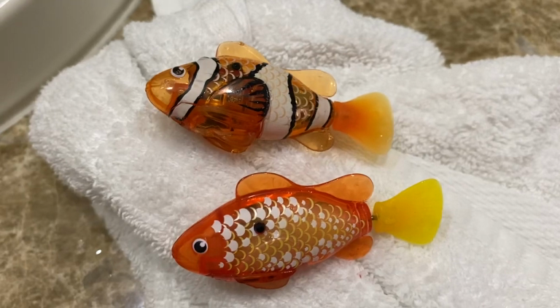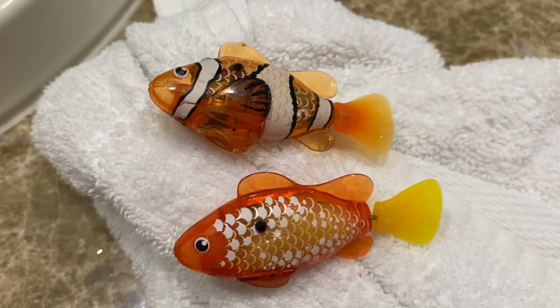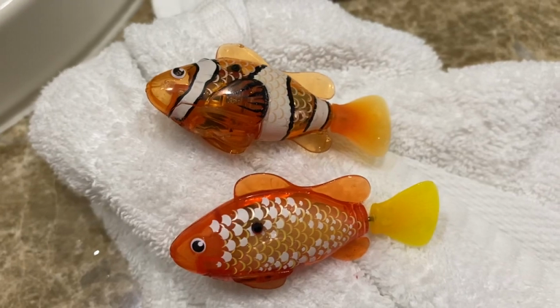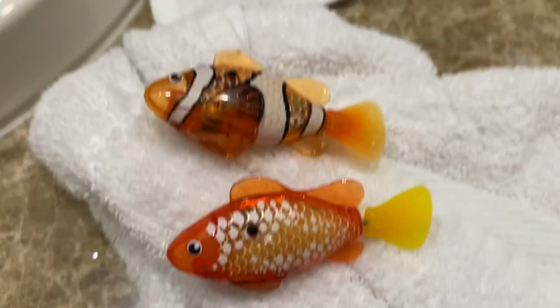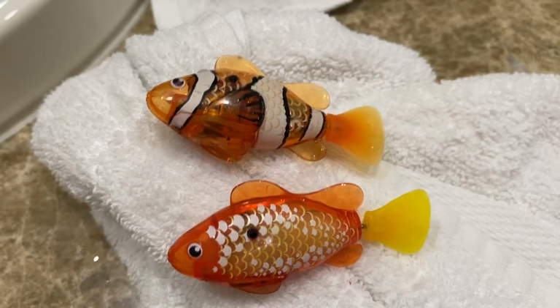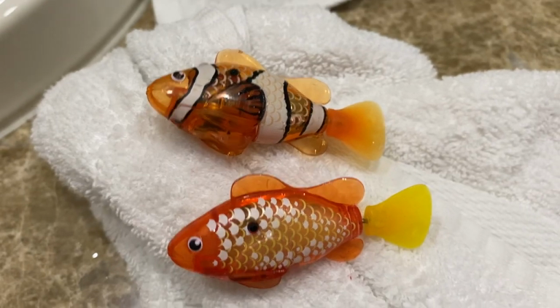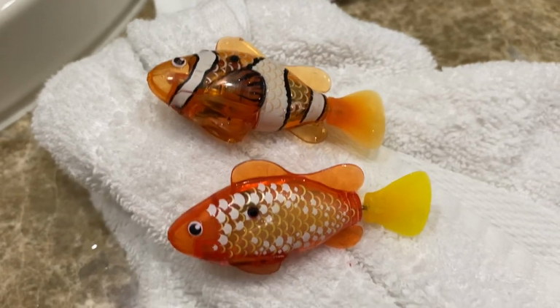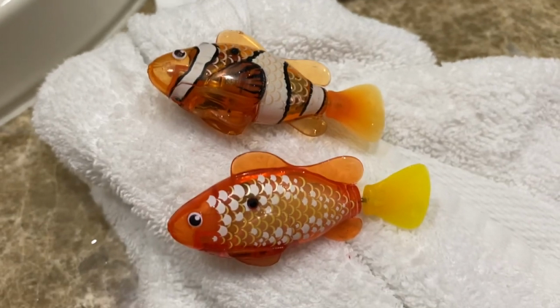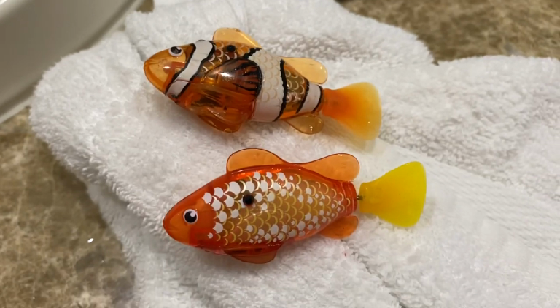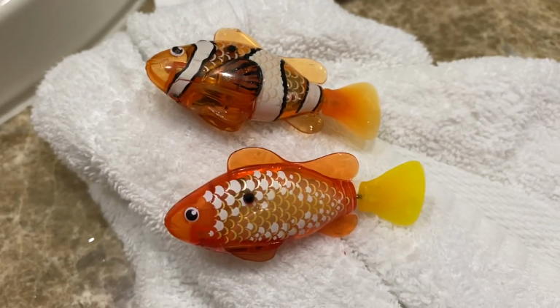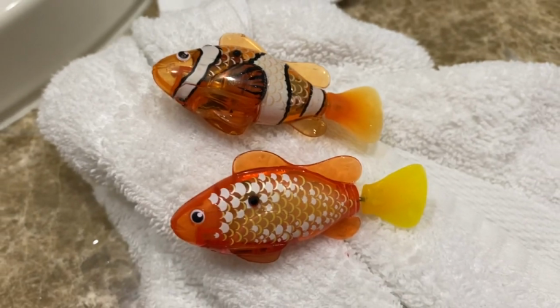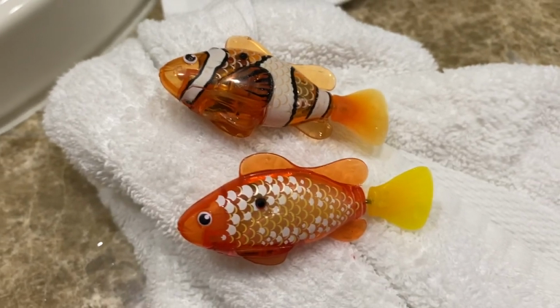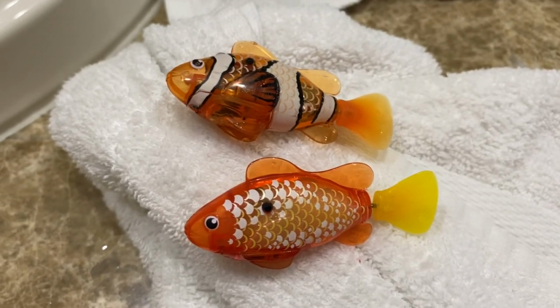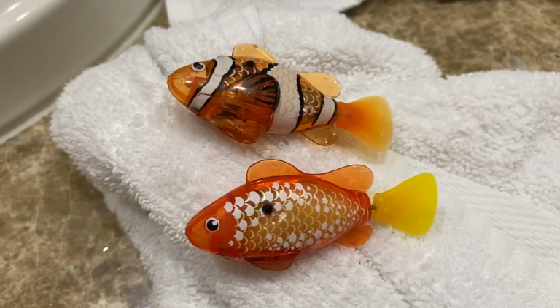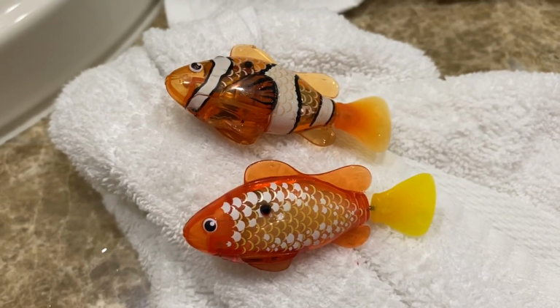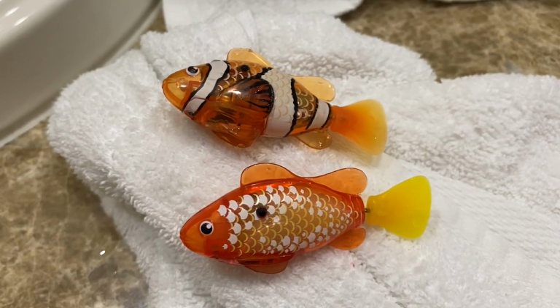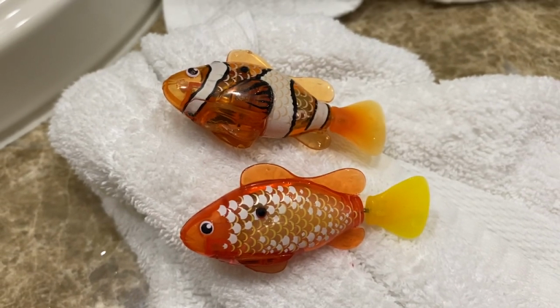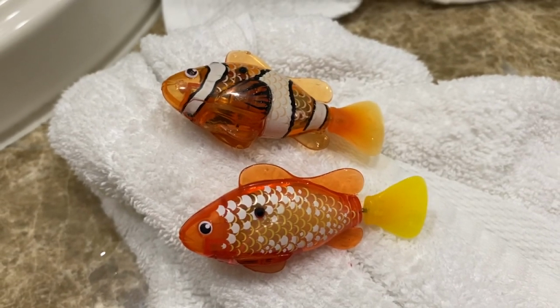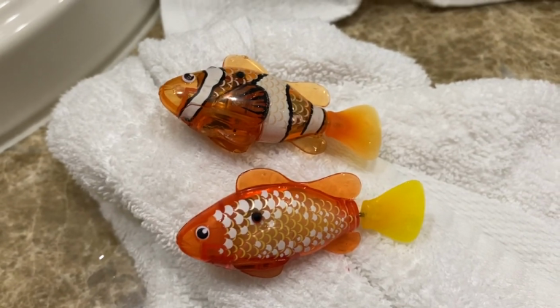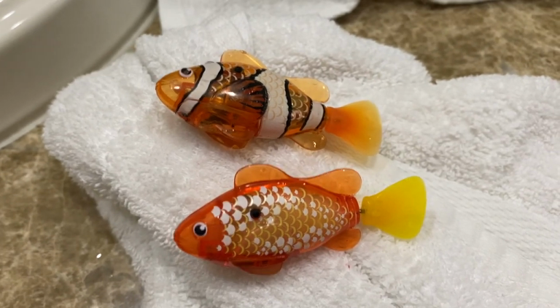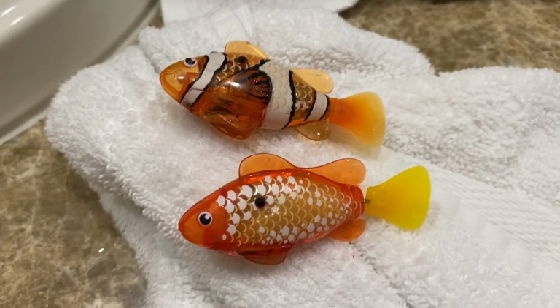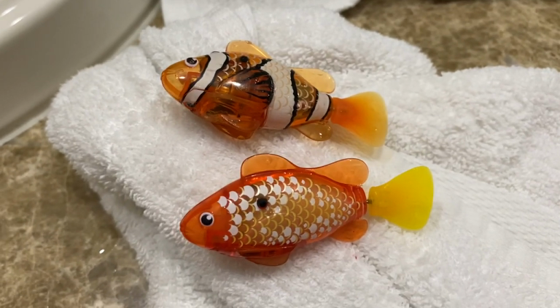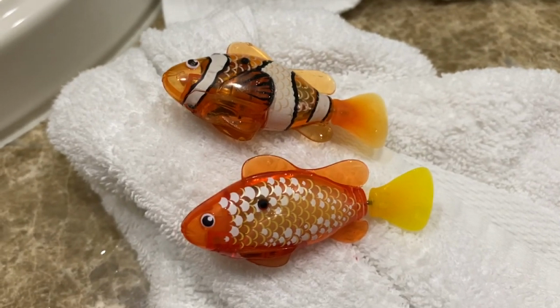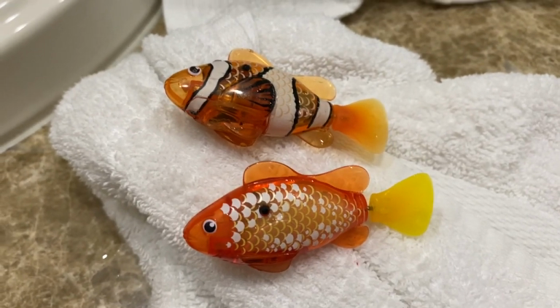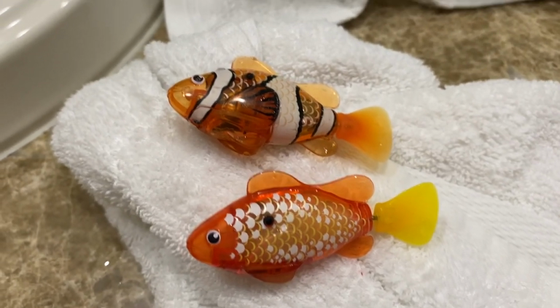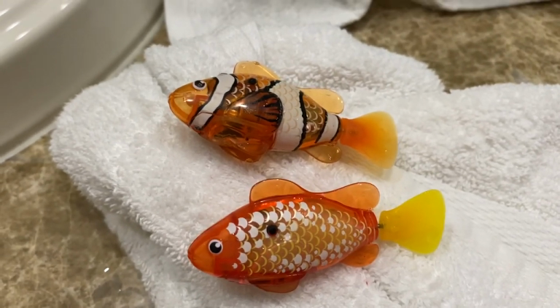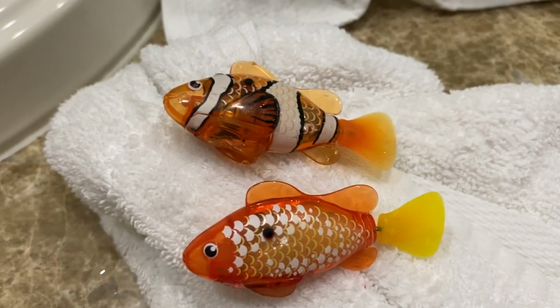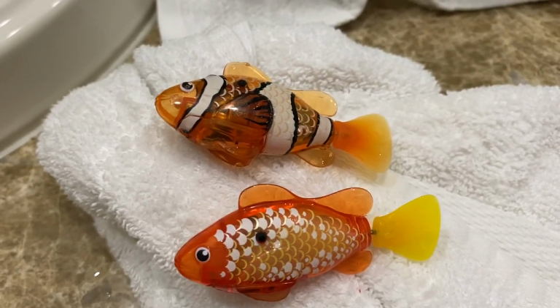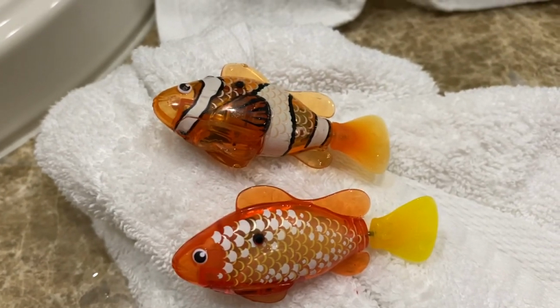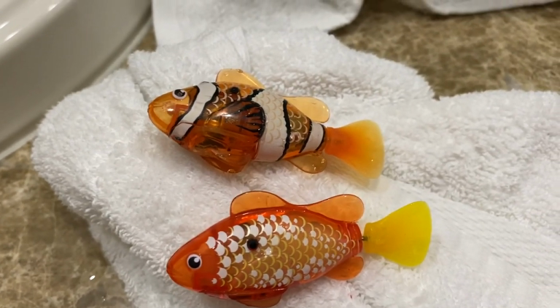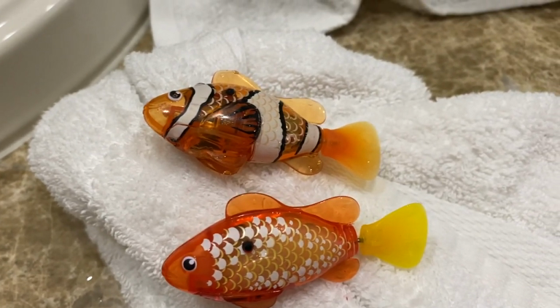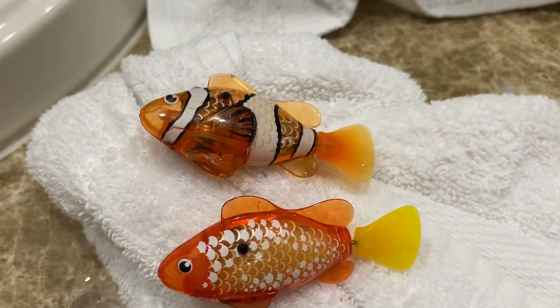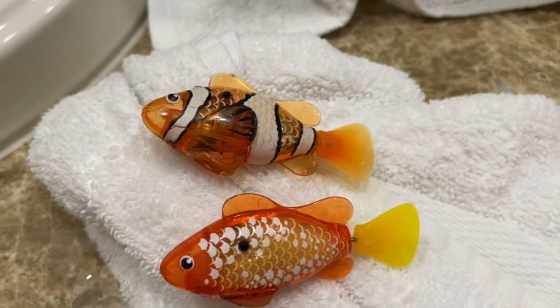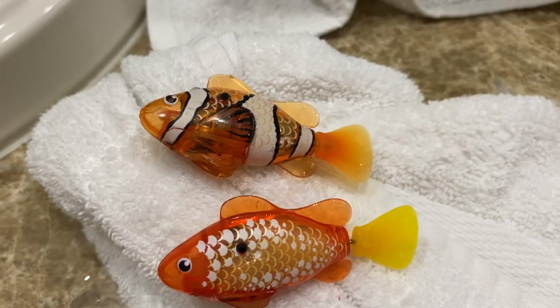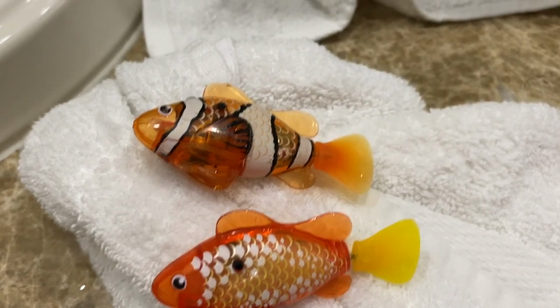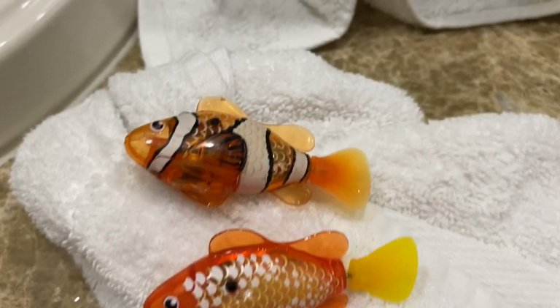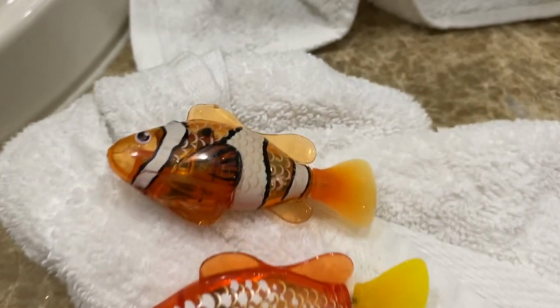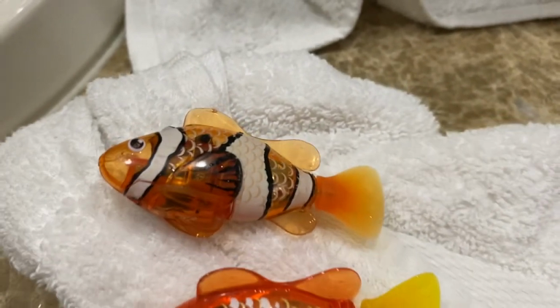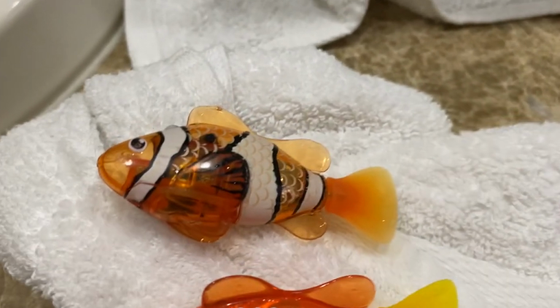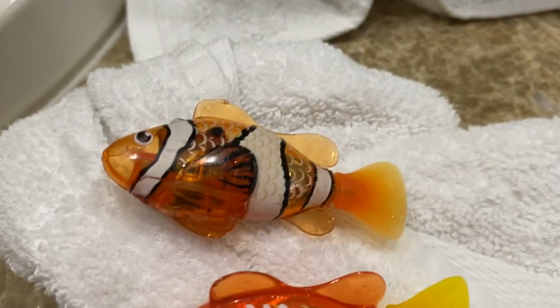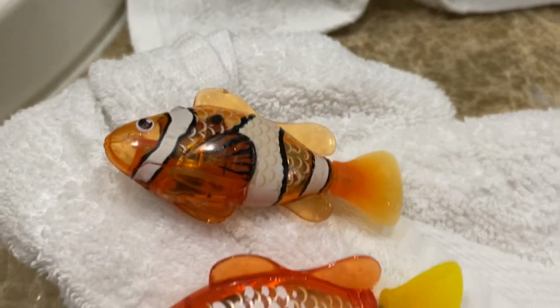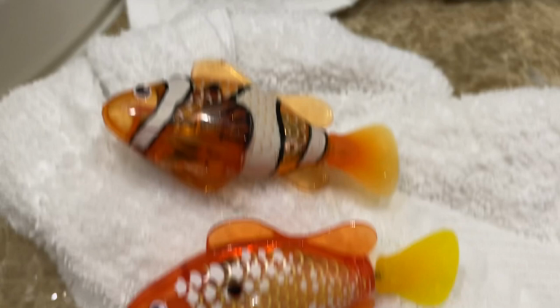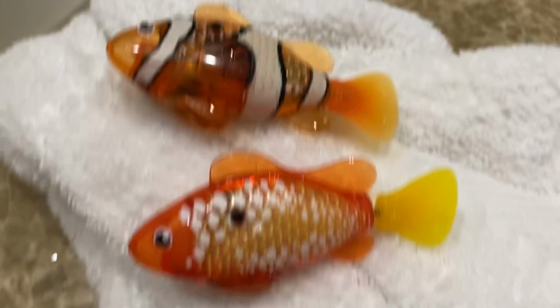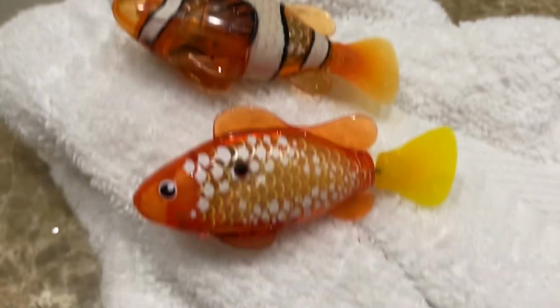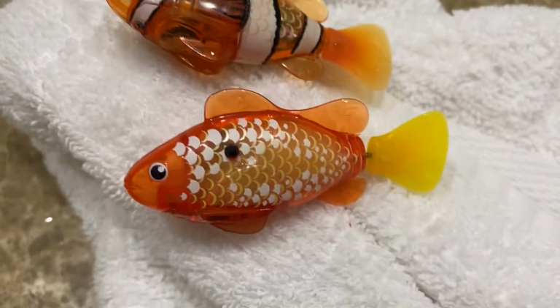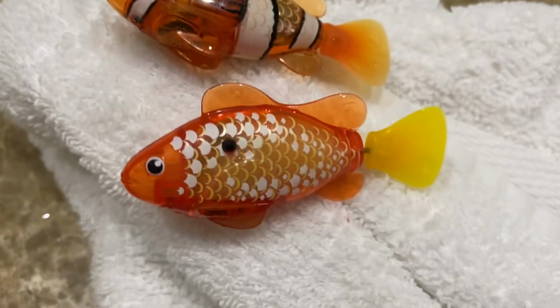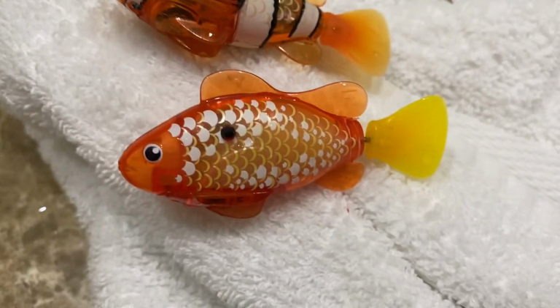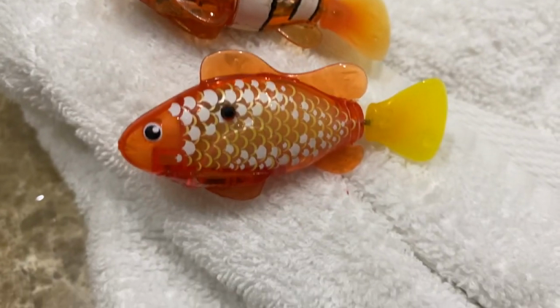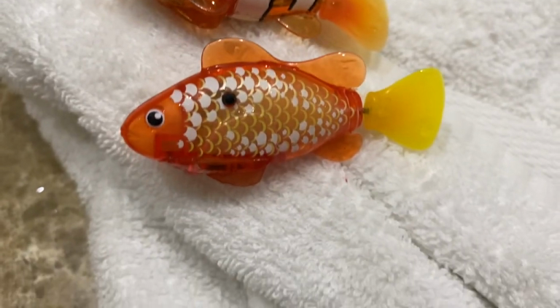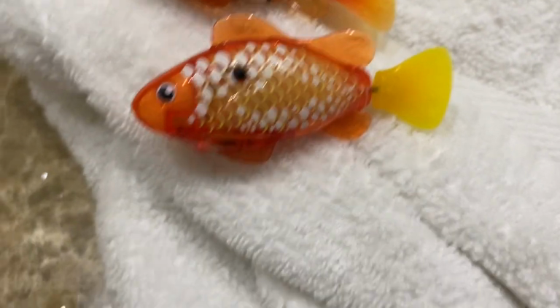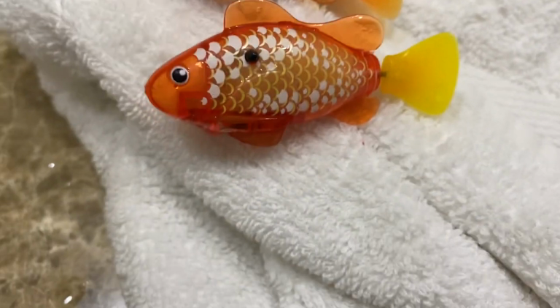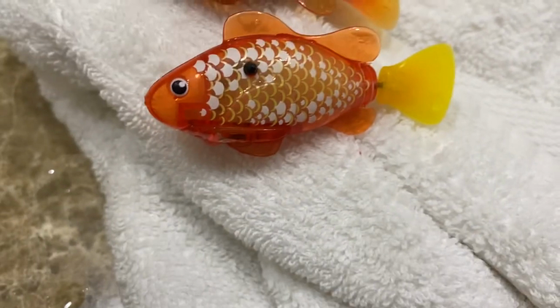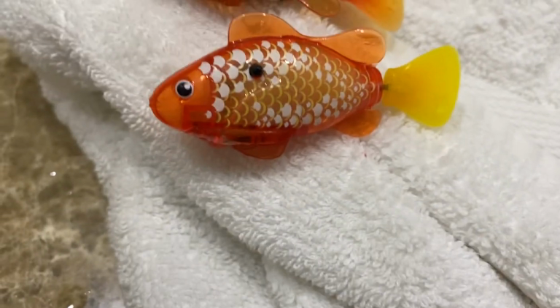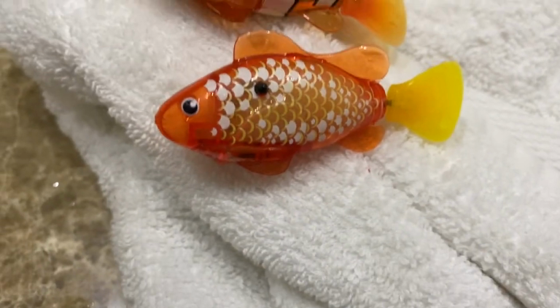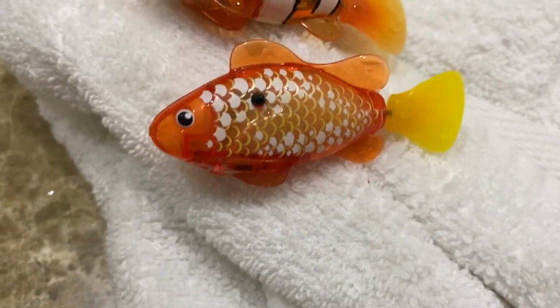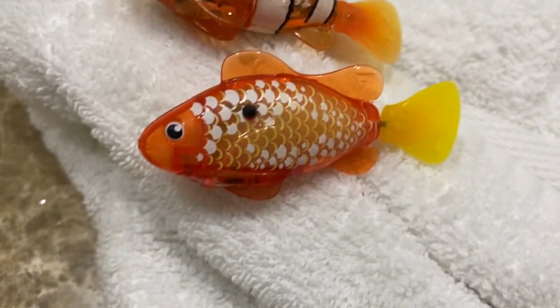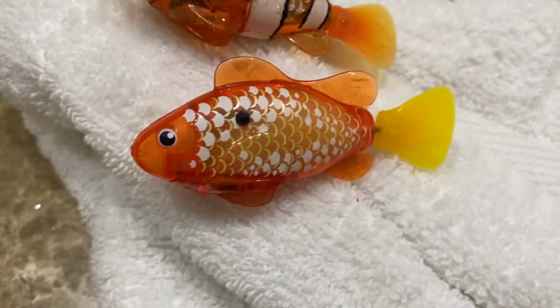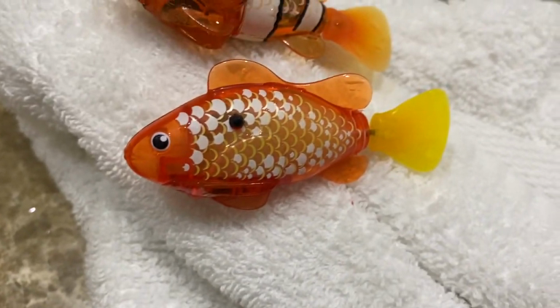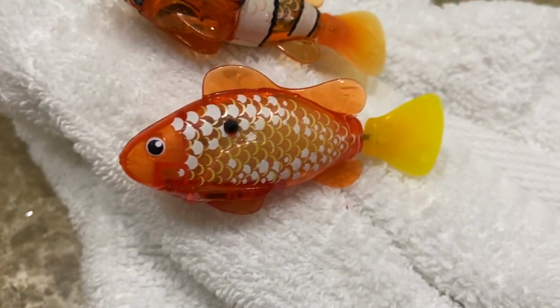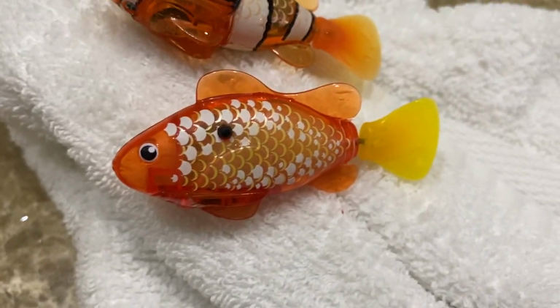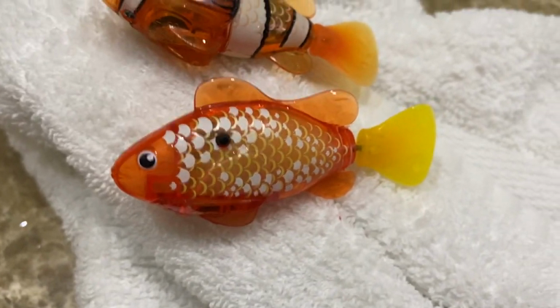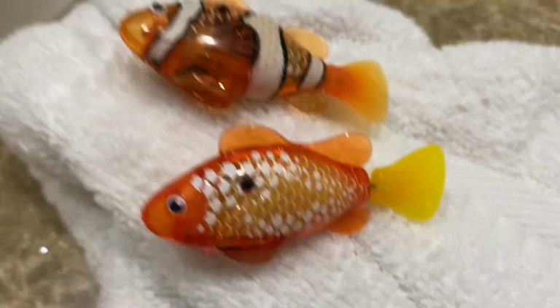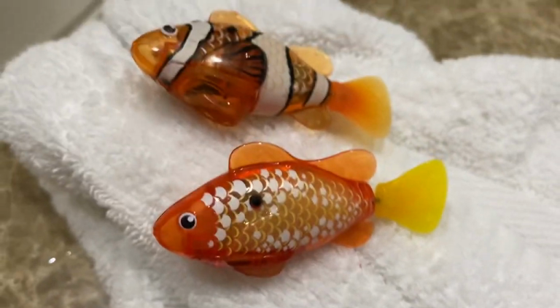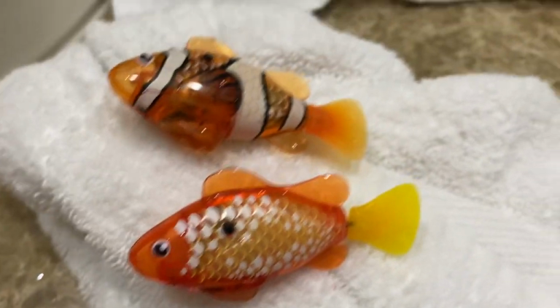Today we're going to compare the tail speeds of the RoboFish from Series 1 and 2 with that of the new RoboFish Series 3.